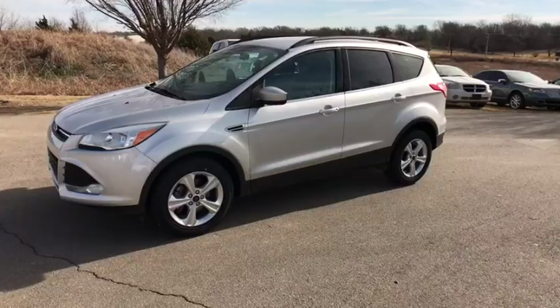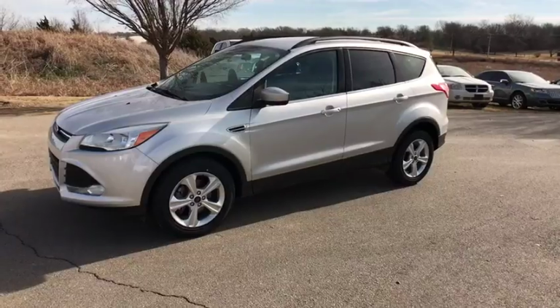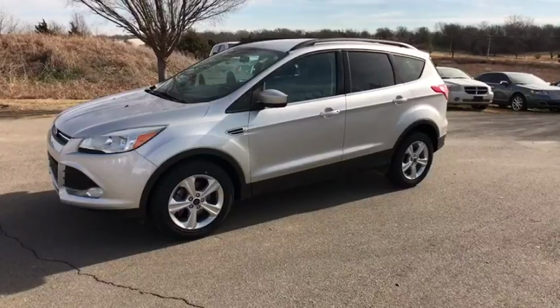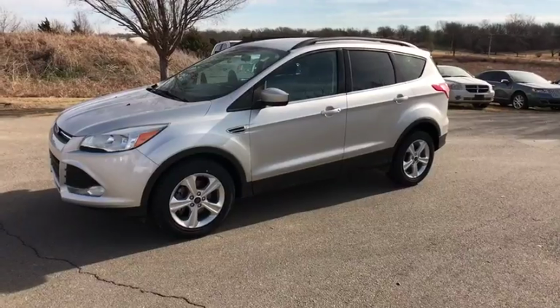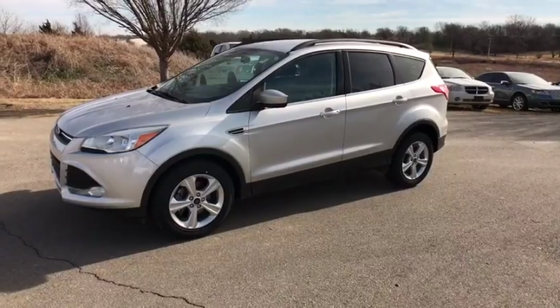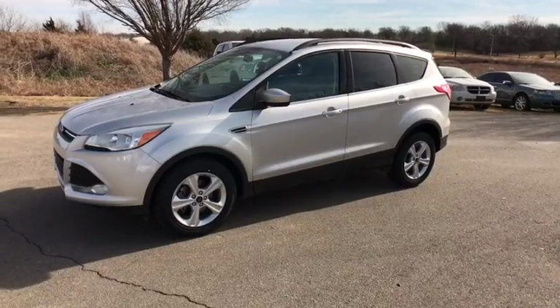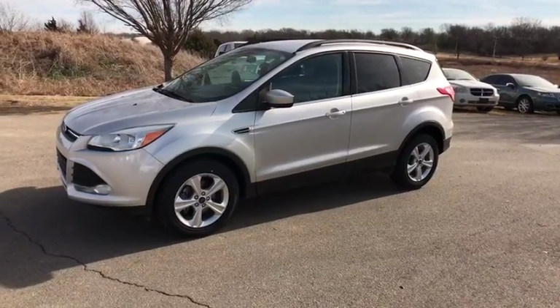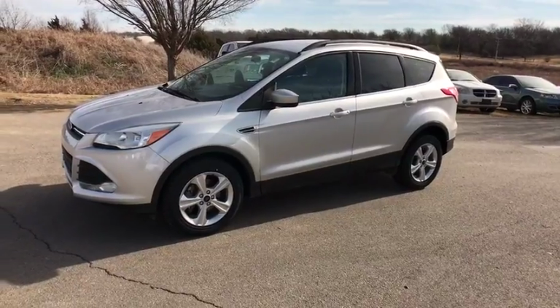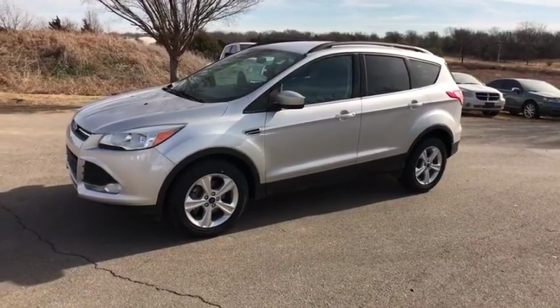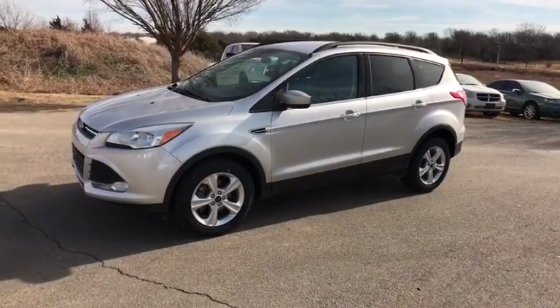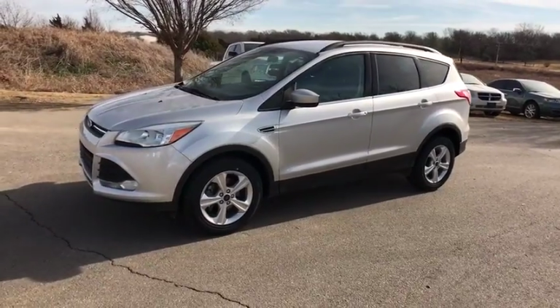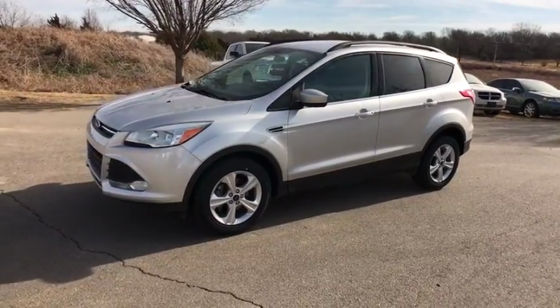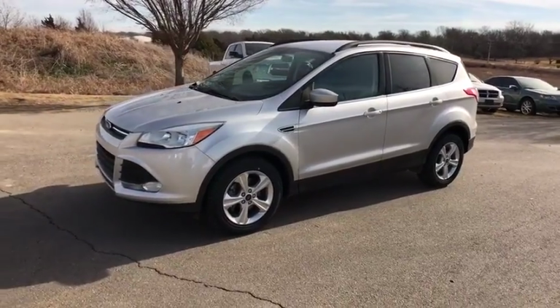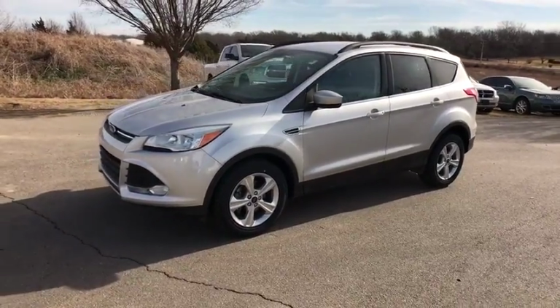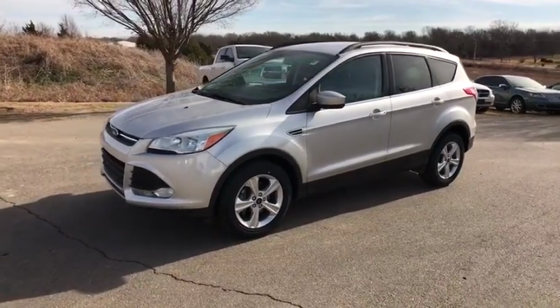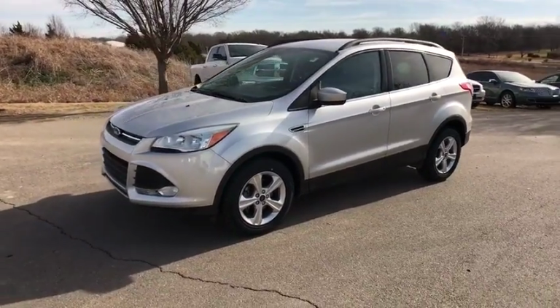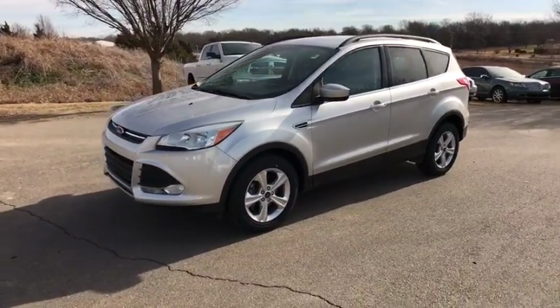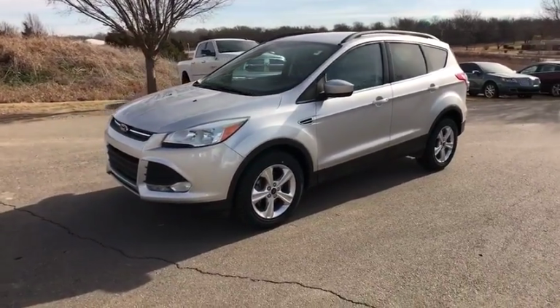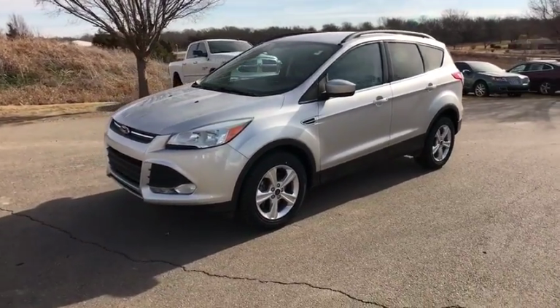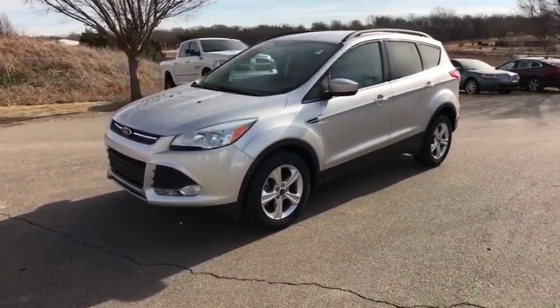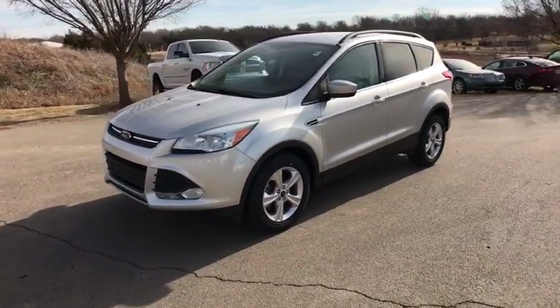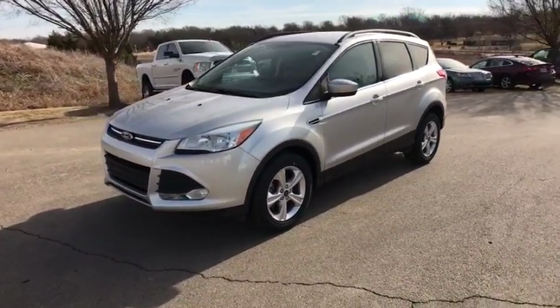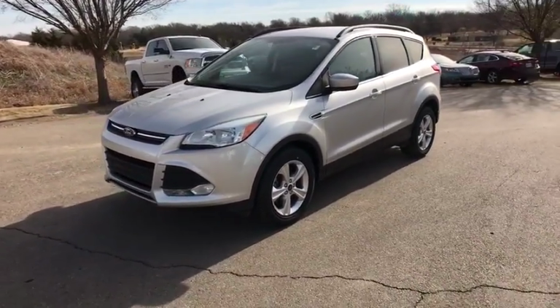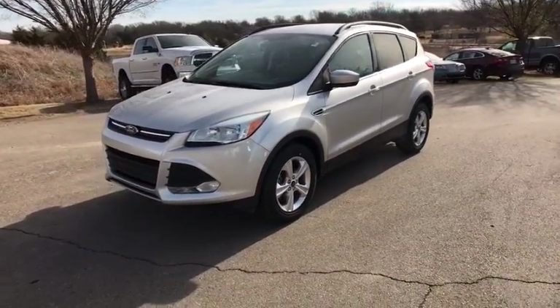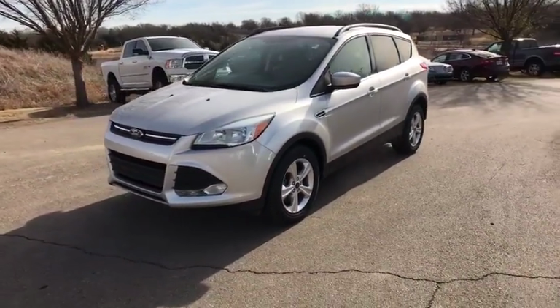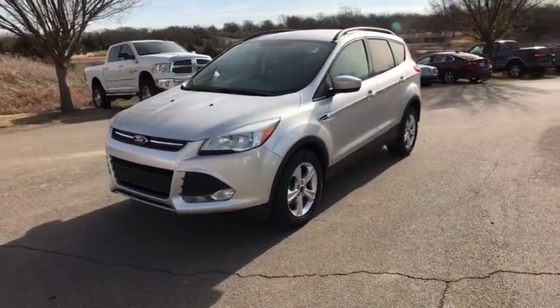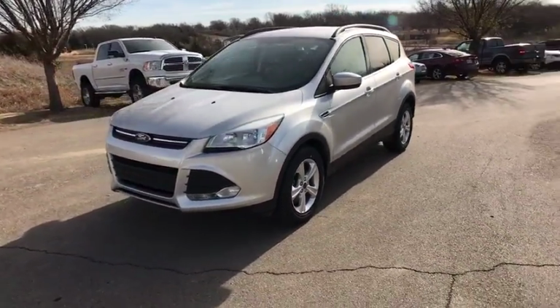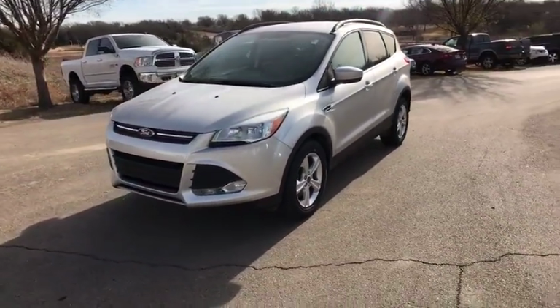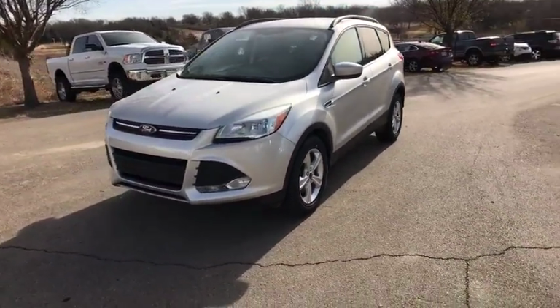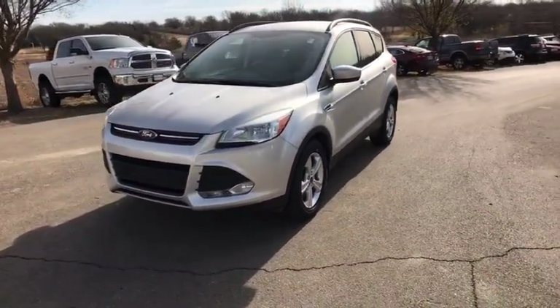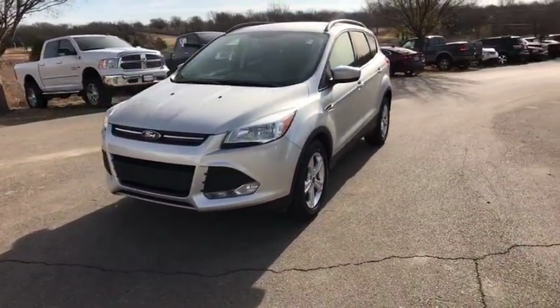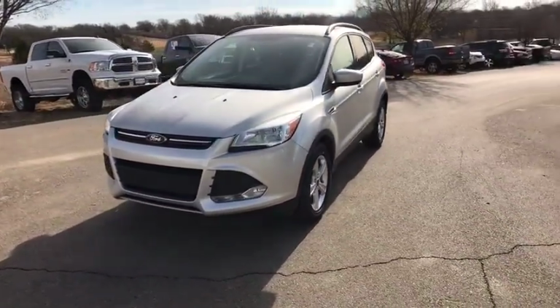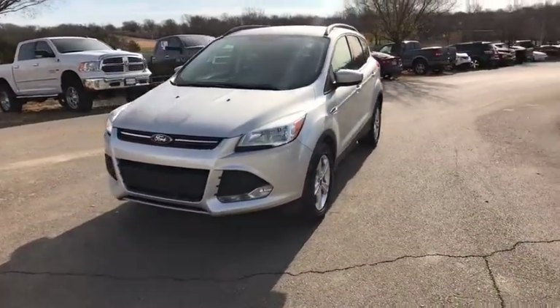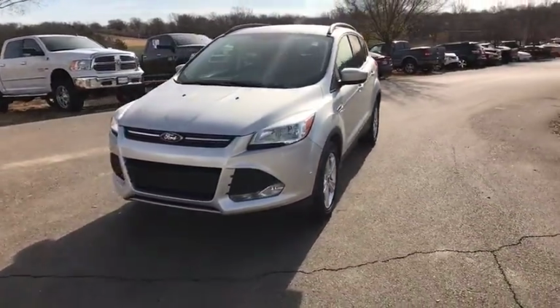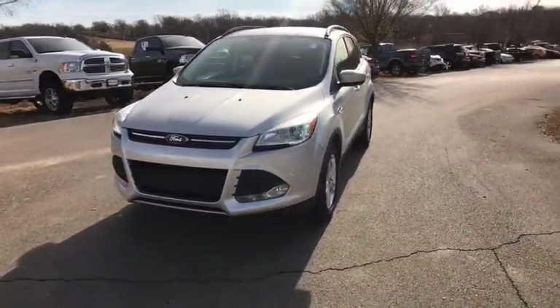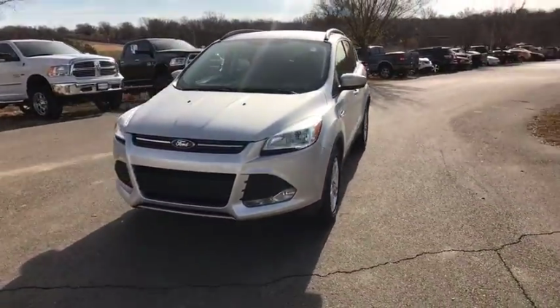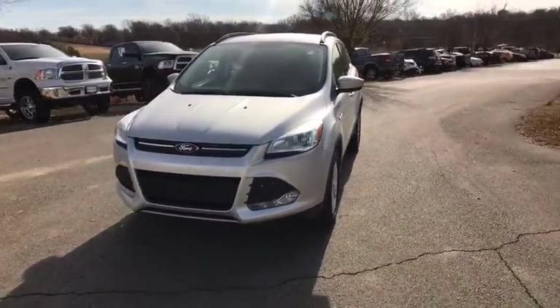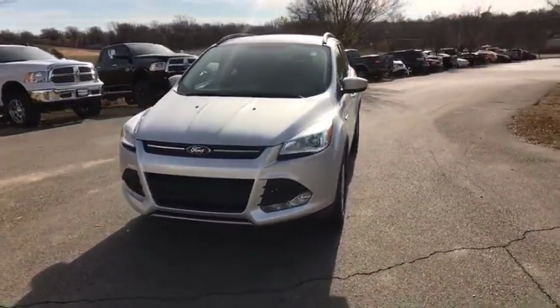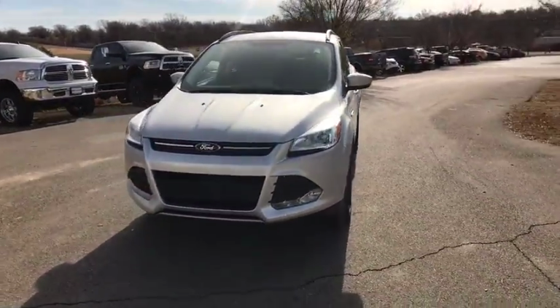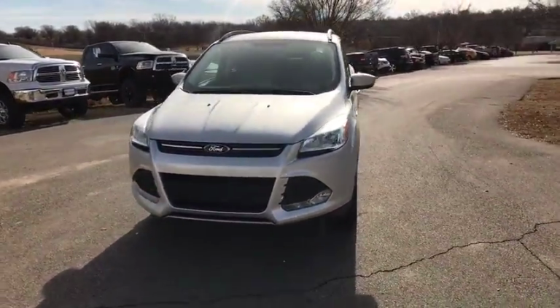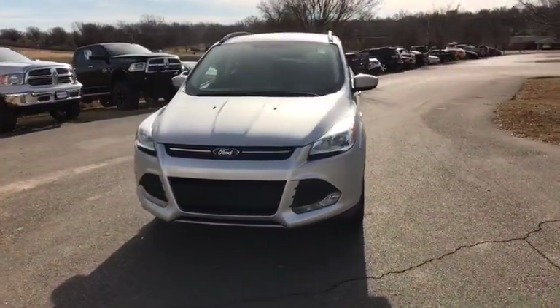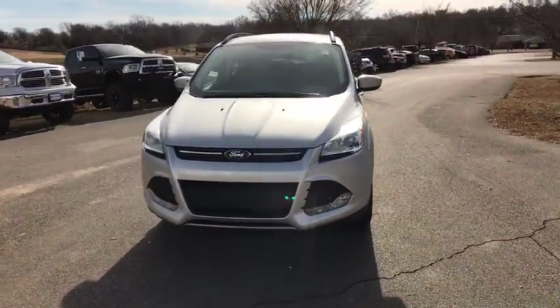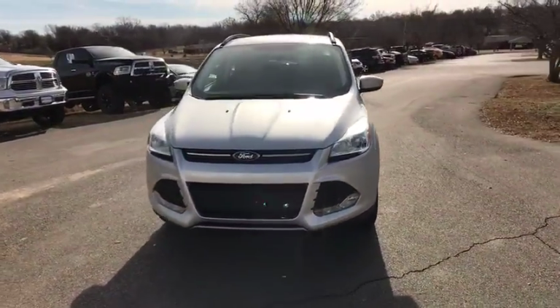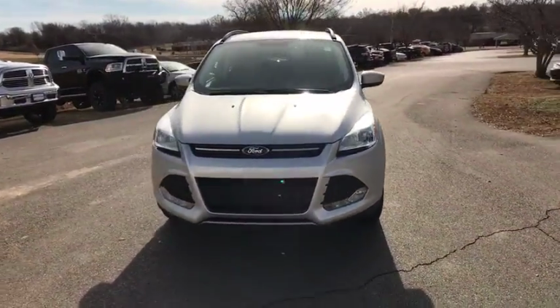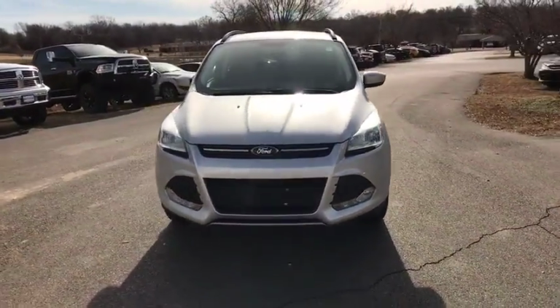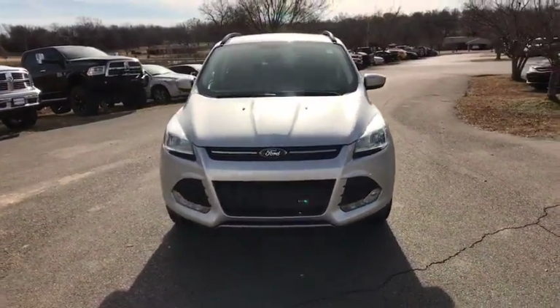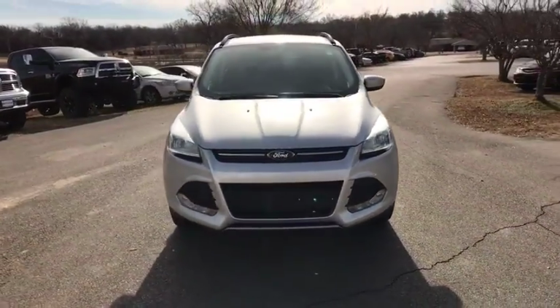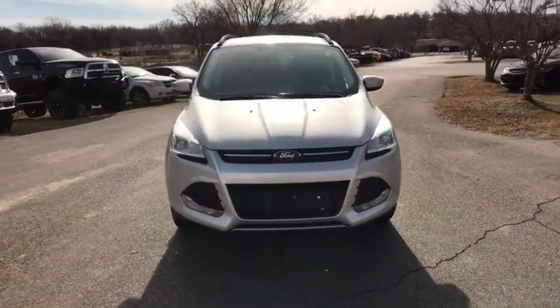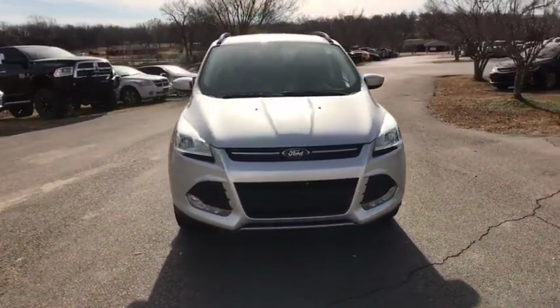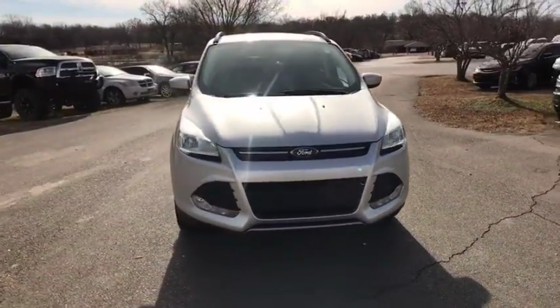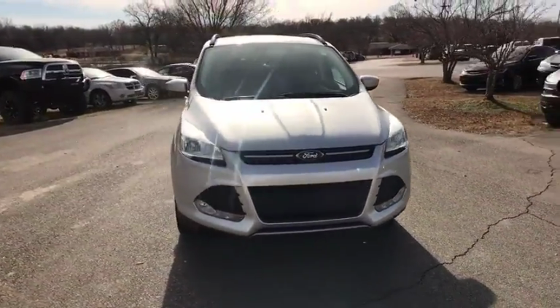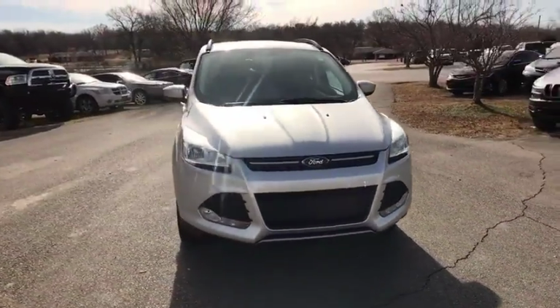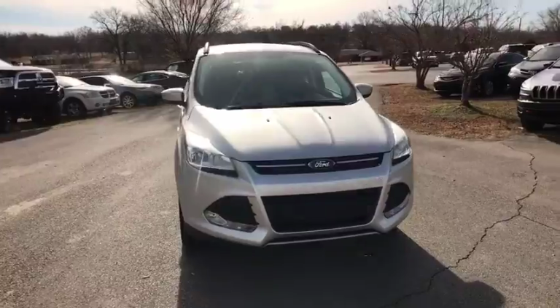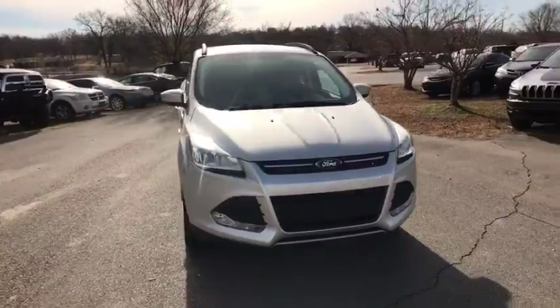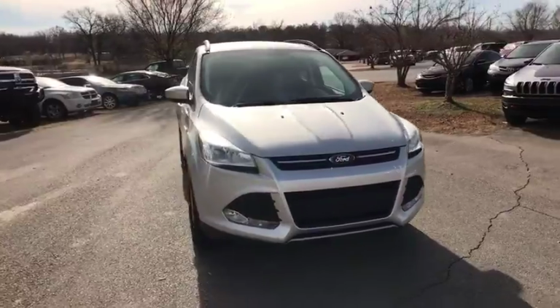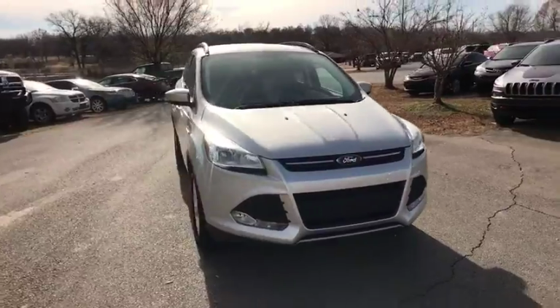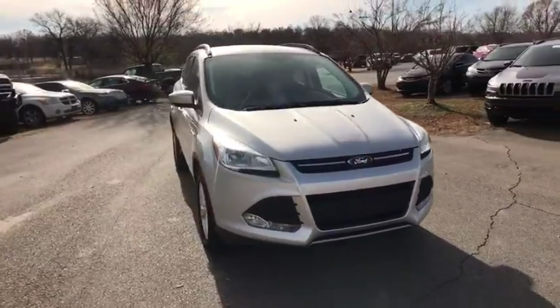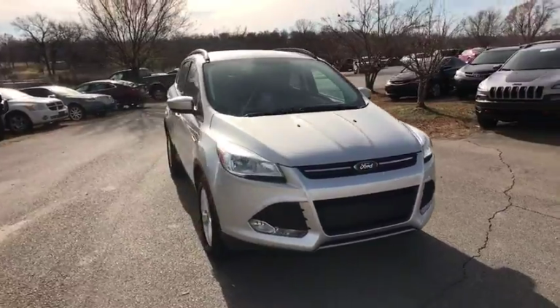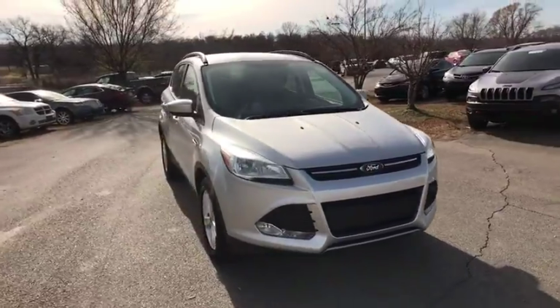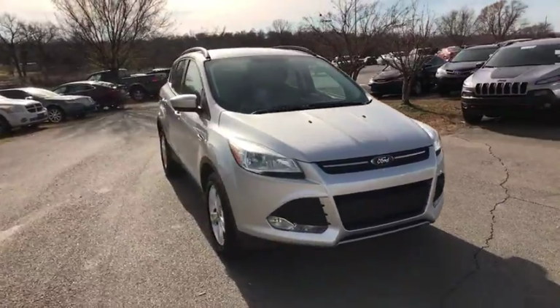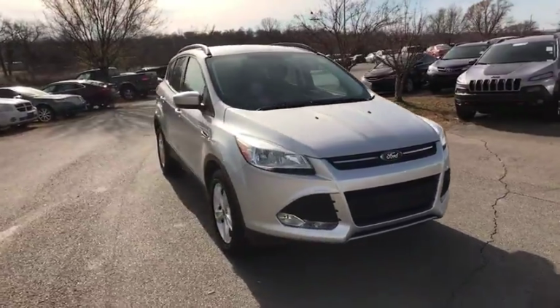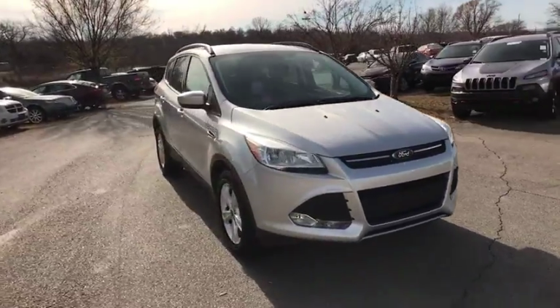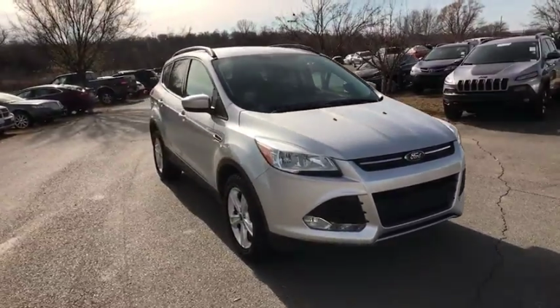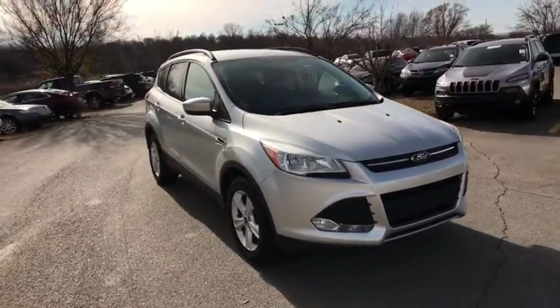The 2014 Ford Escape. Gas engines flex, tow, sip and go with Ford Escape.